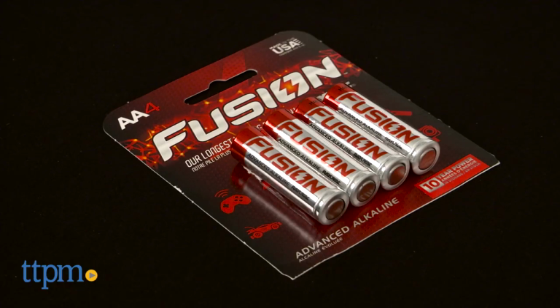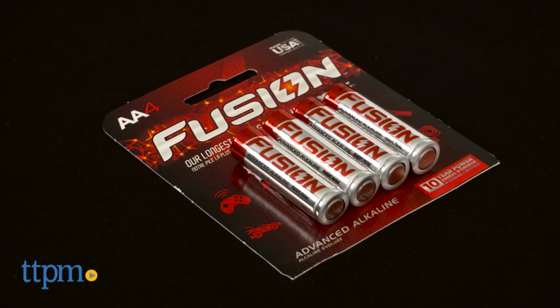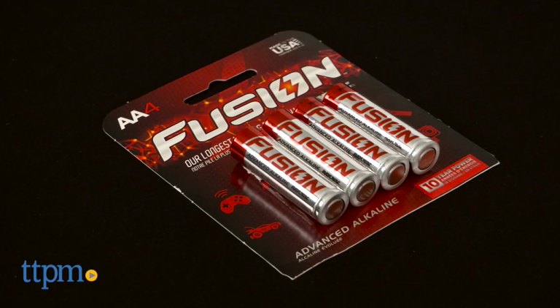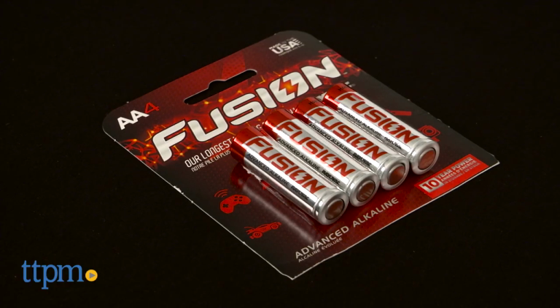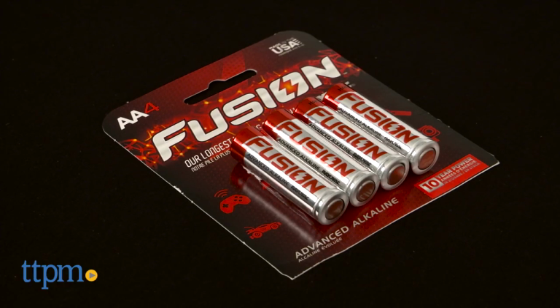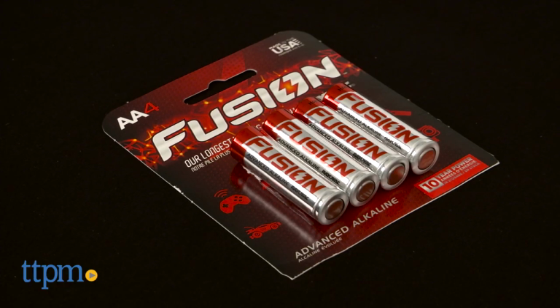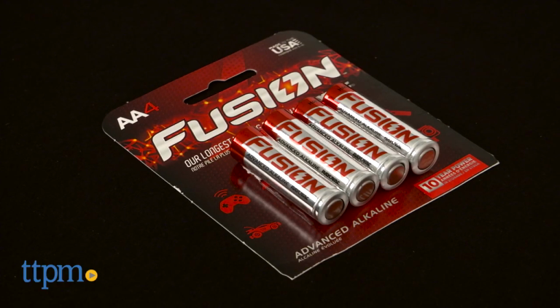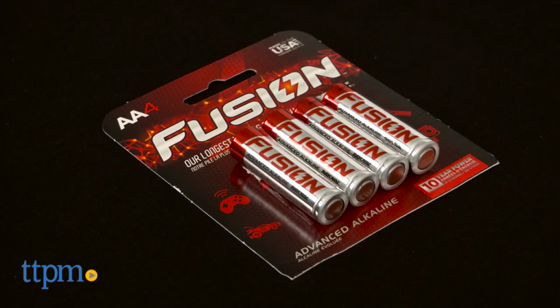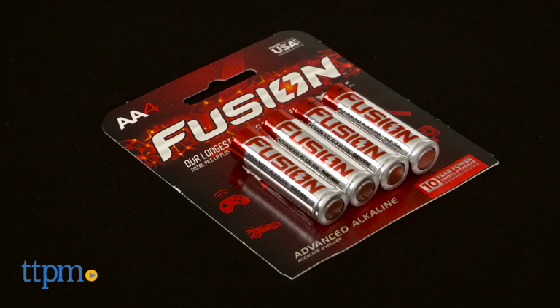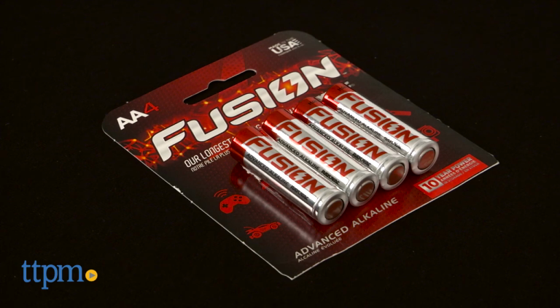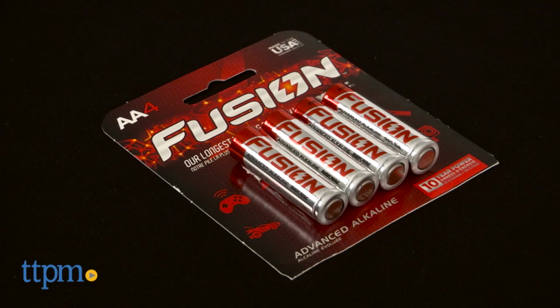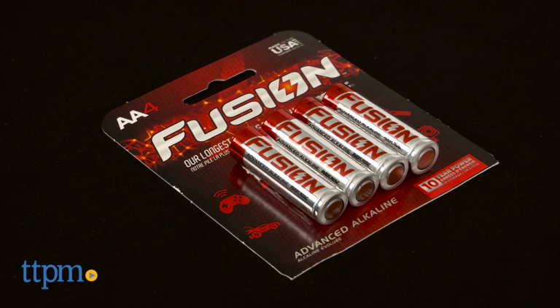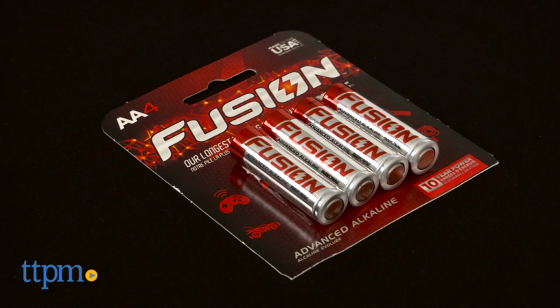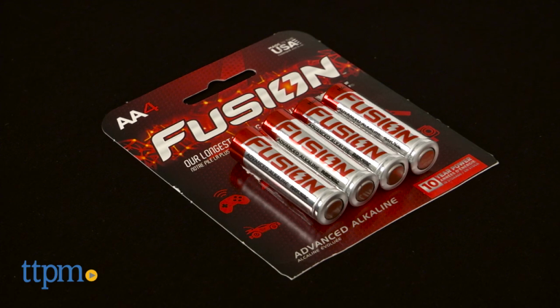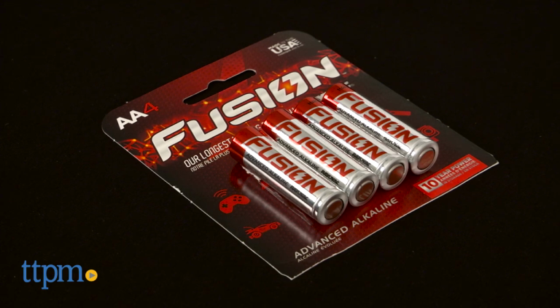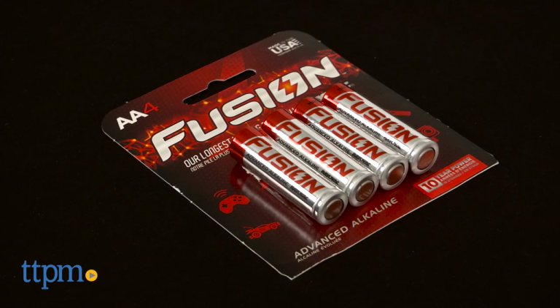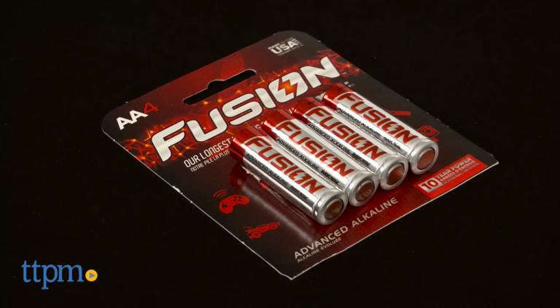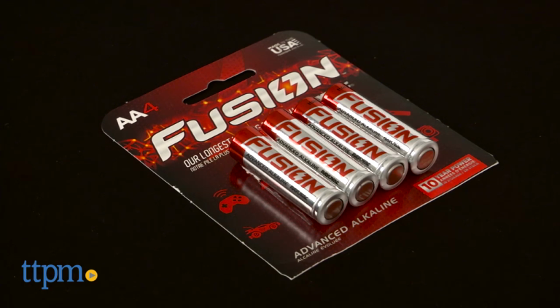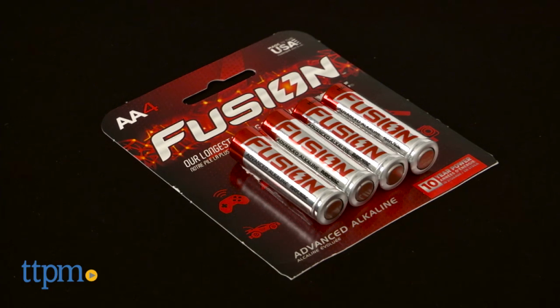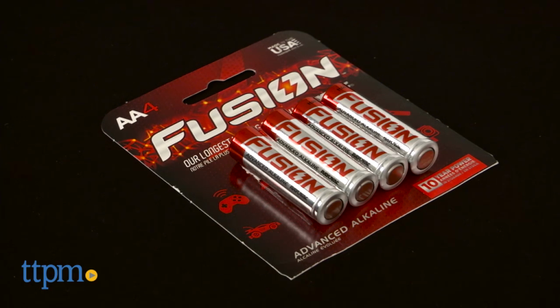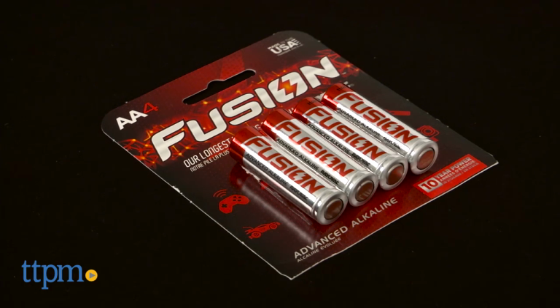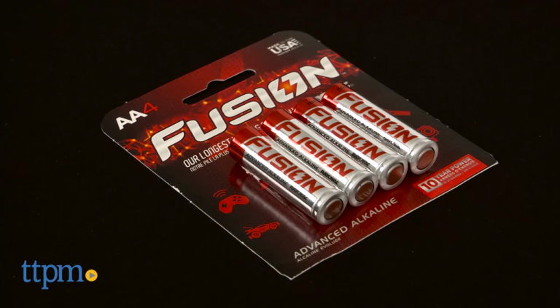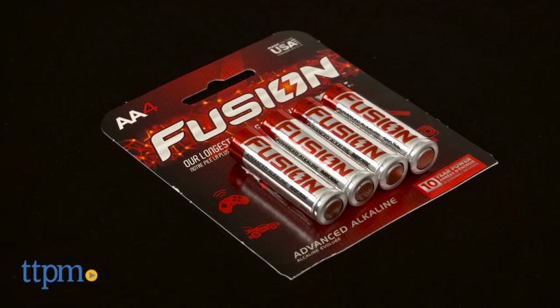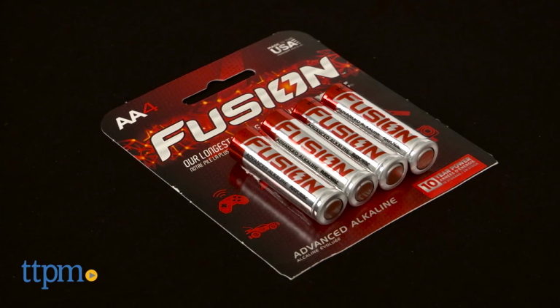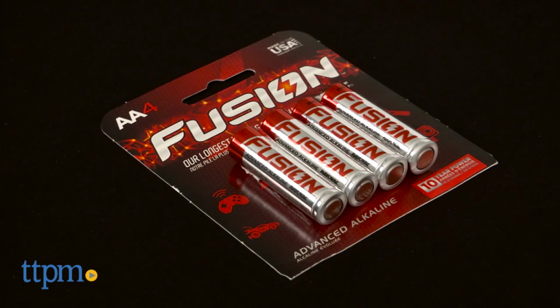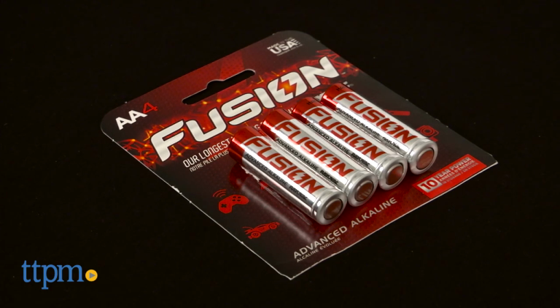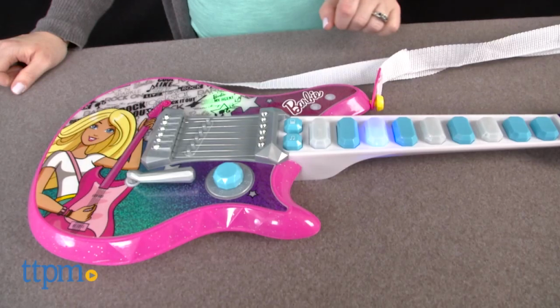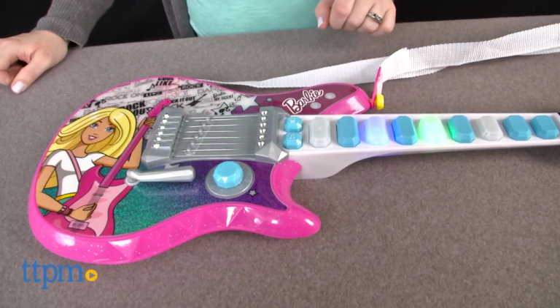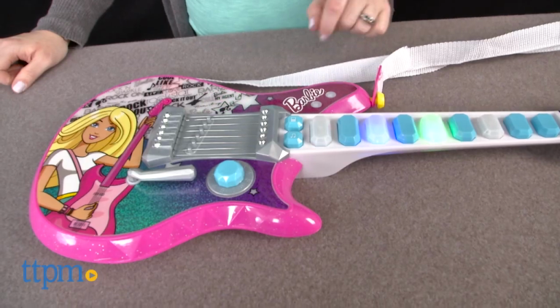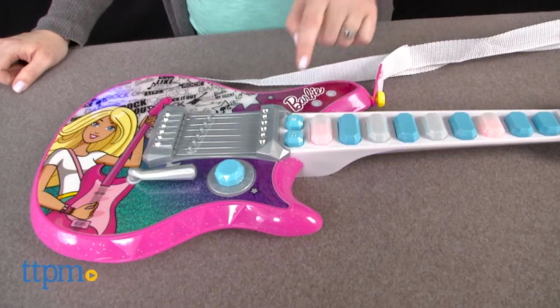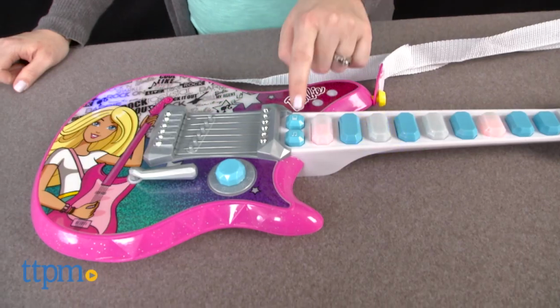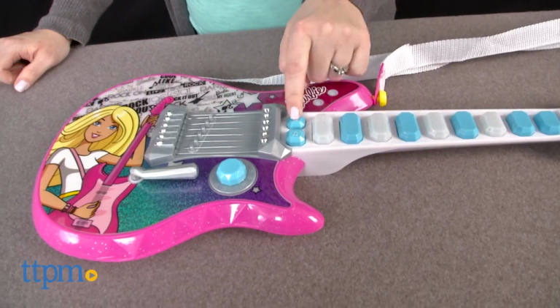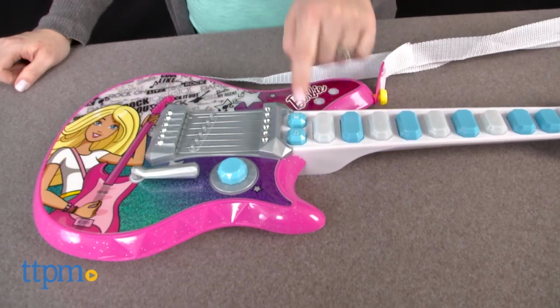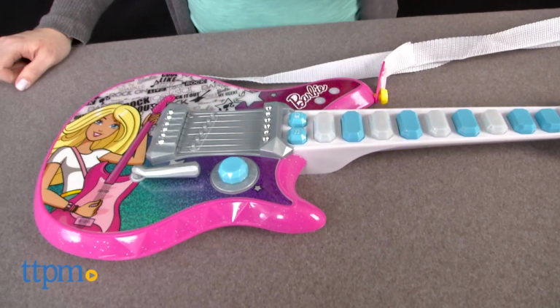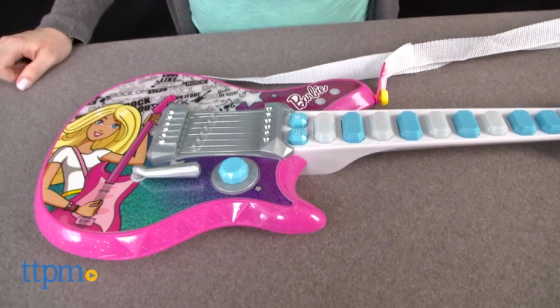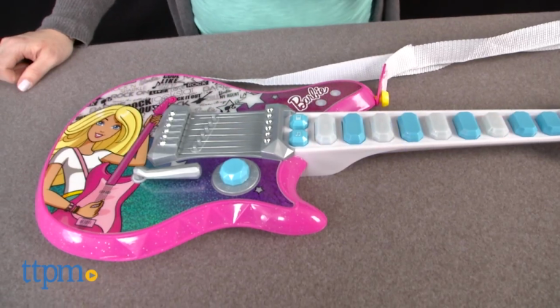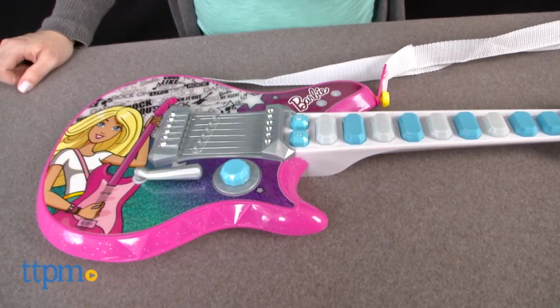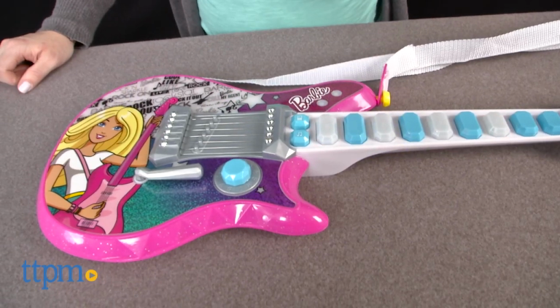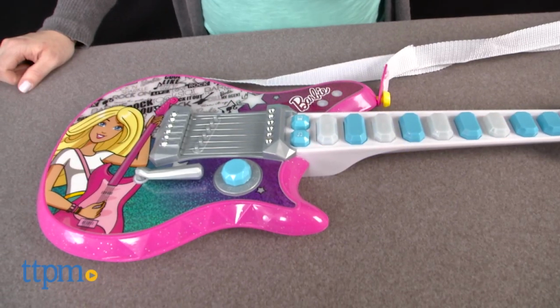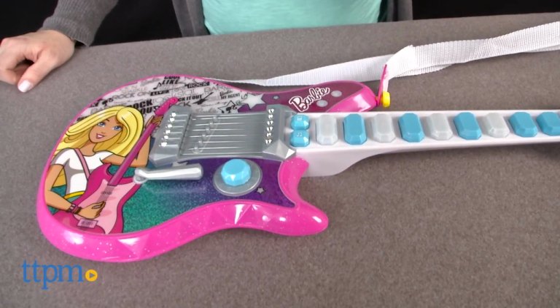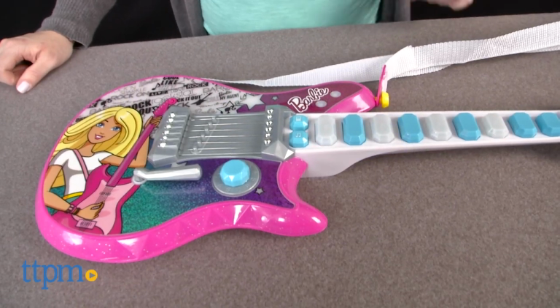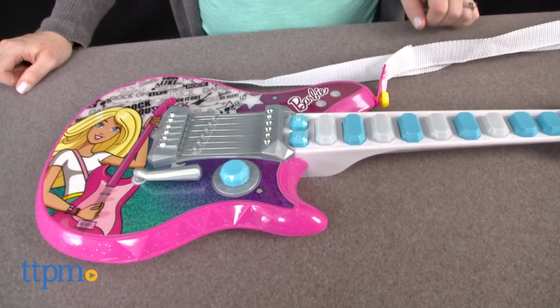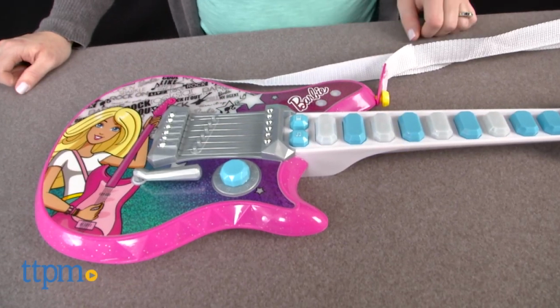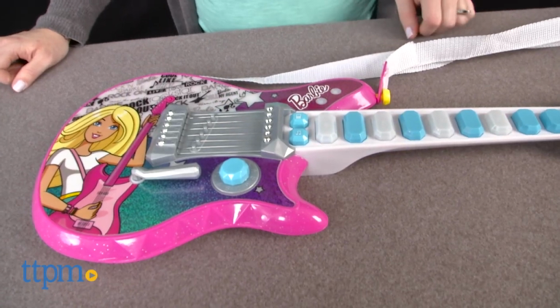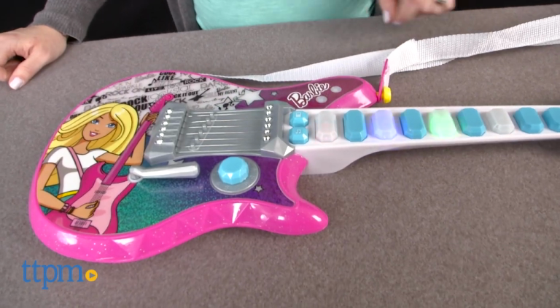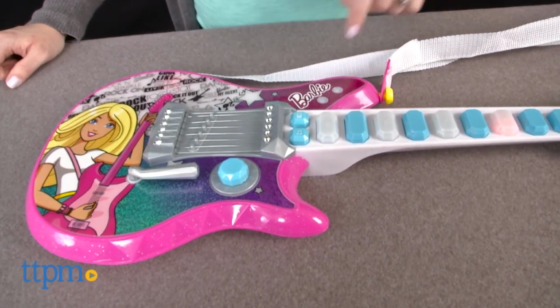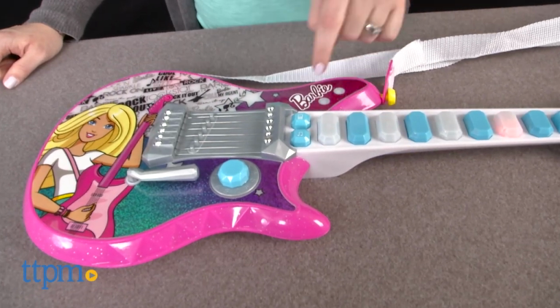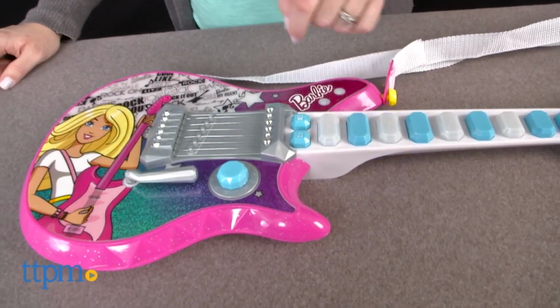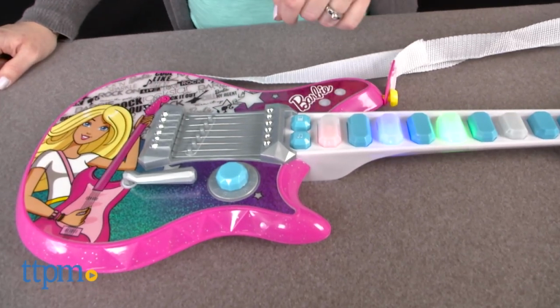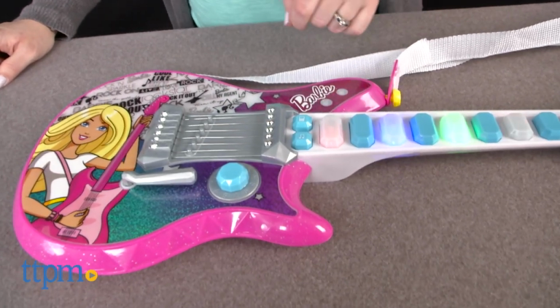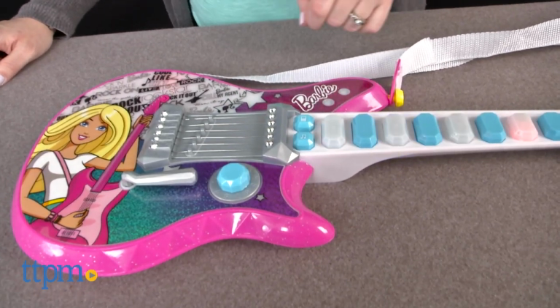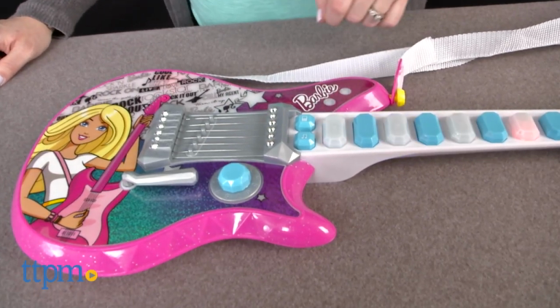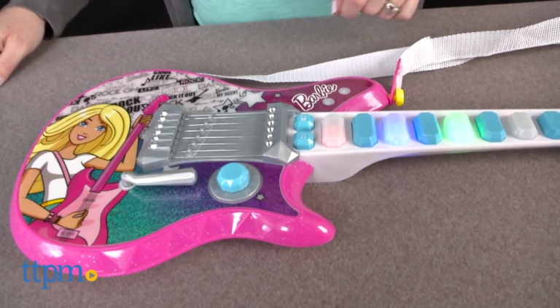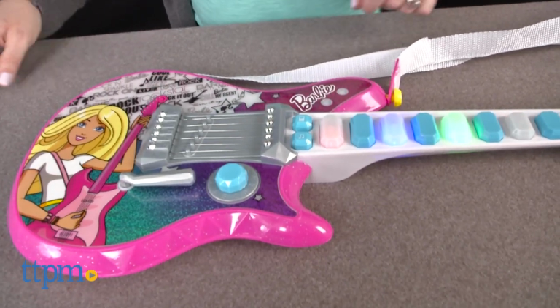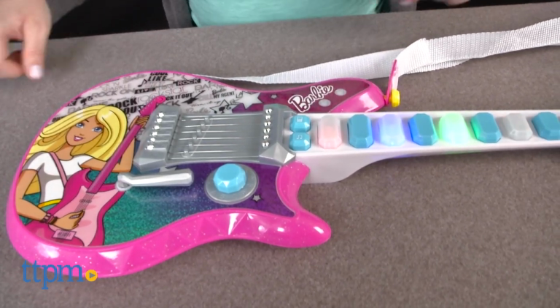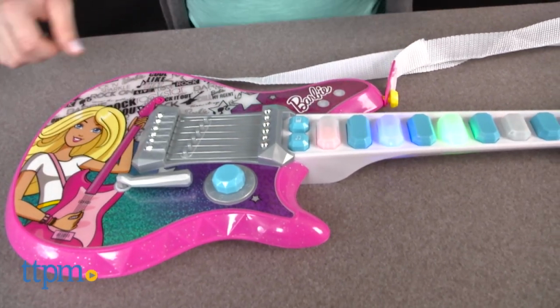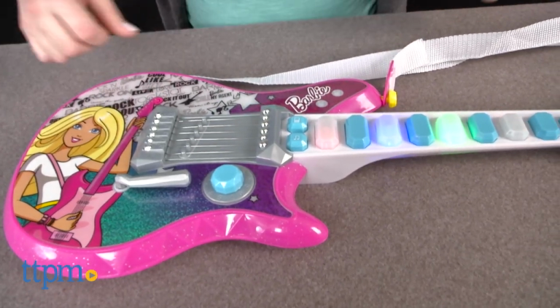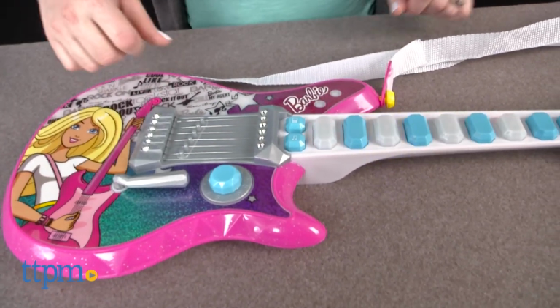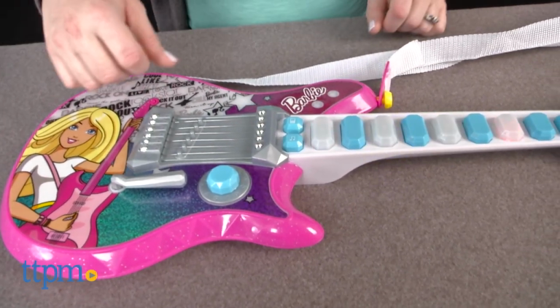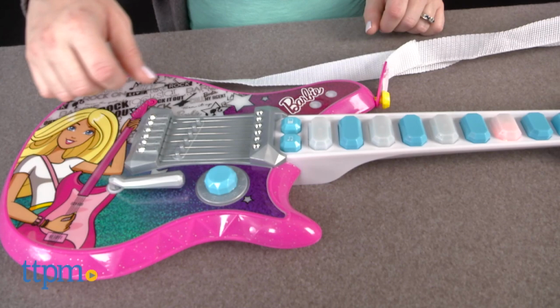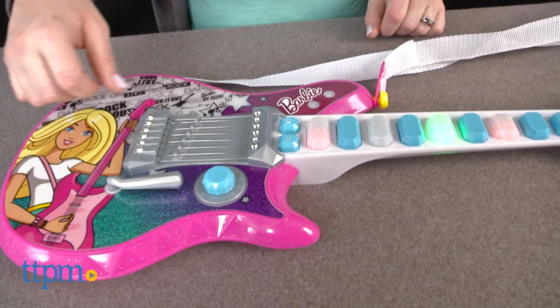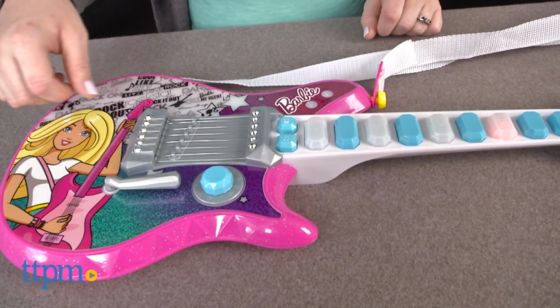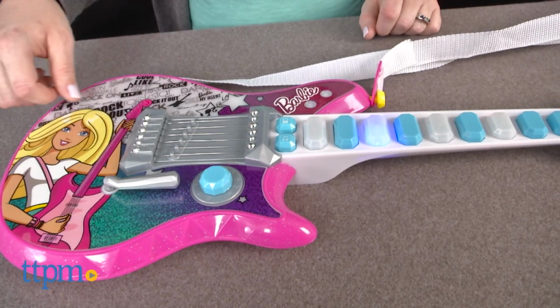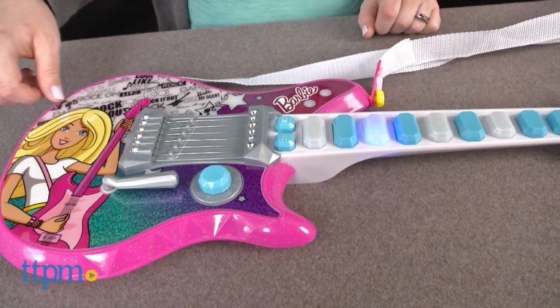The guitar comes with four AA batteries for the in-store try me features, so we recommend replacing them before you play for best results.